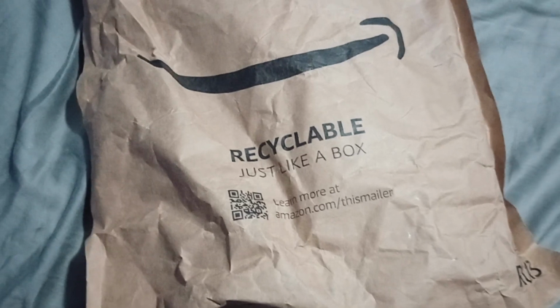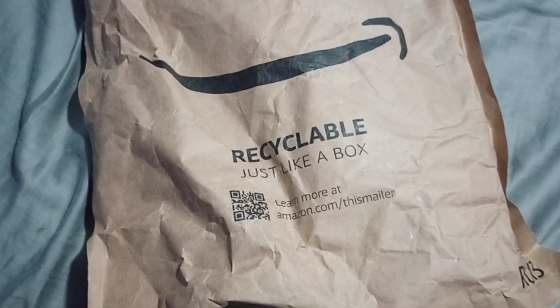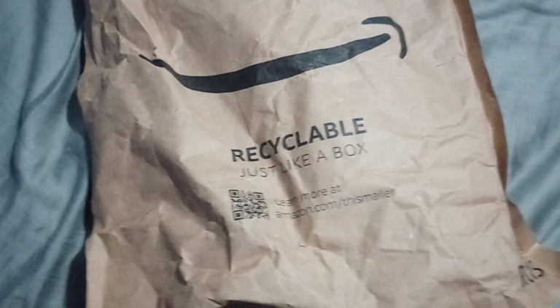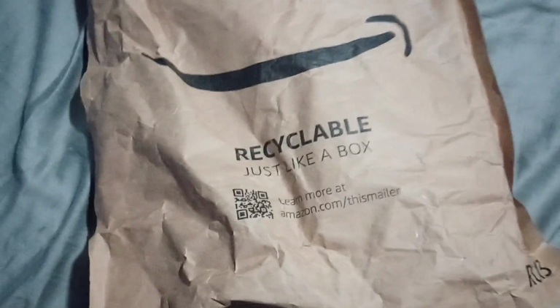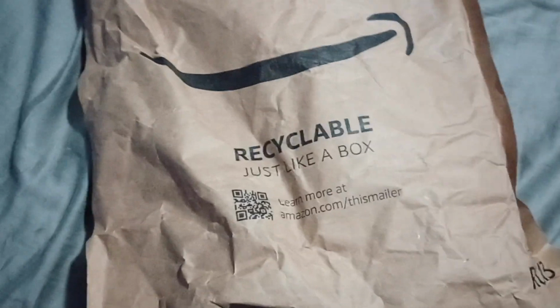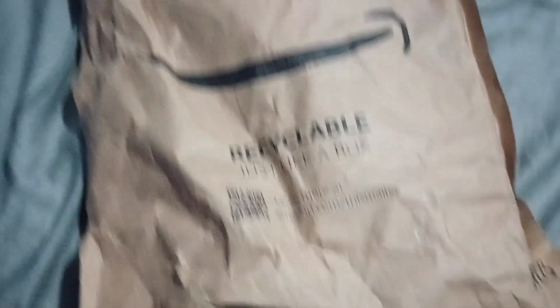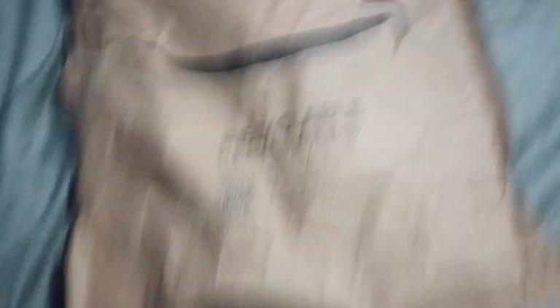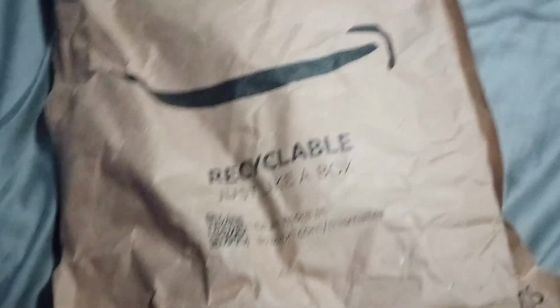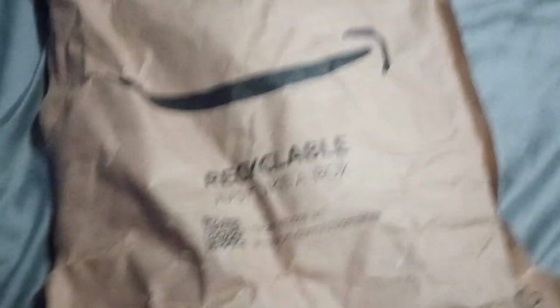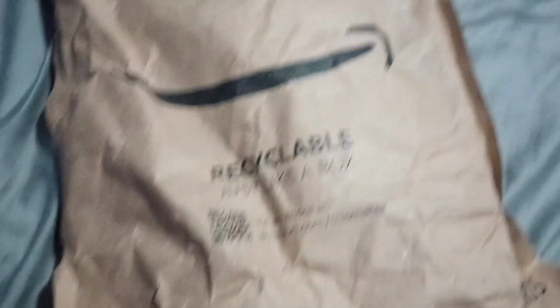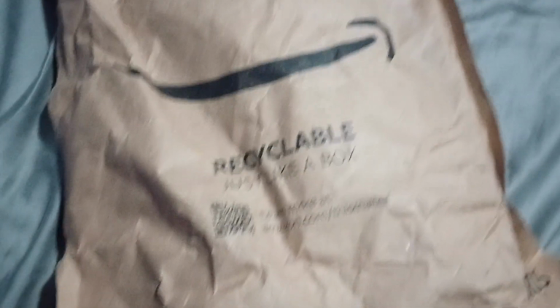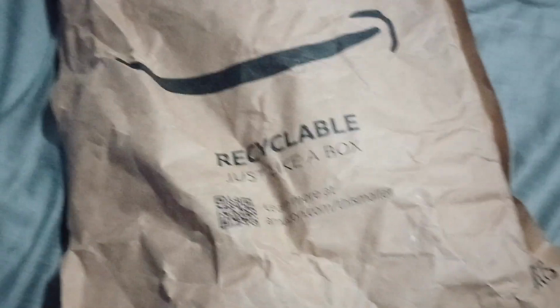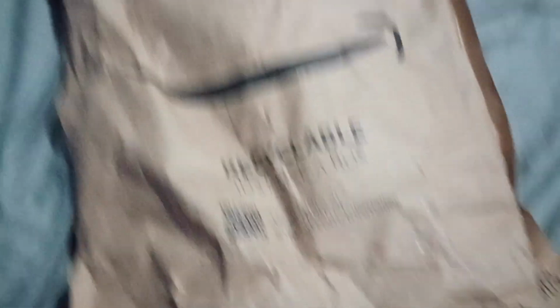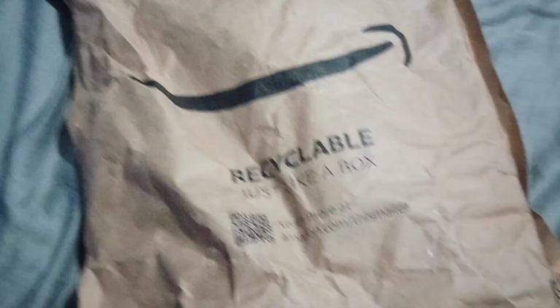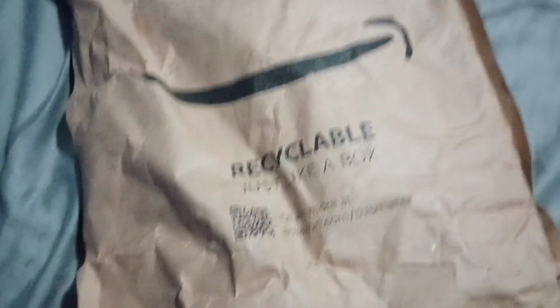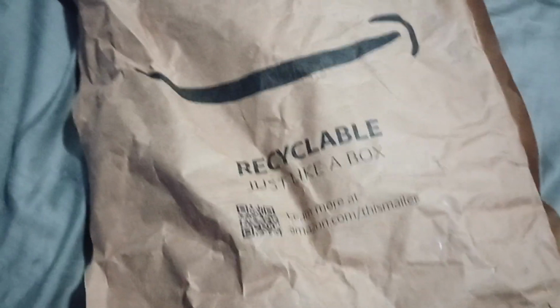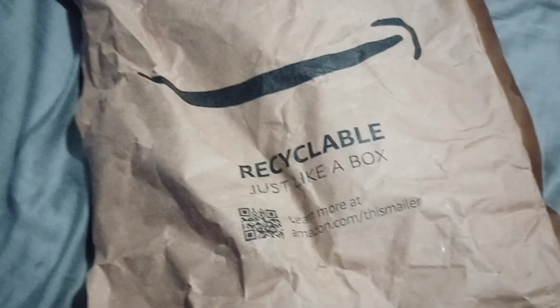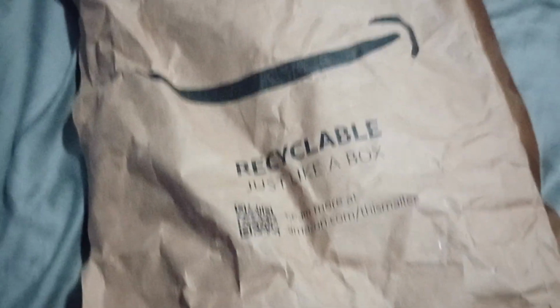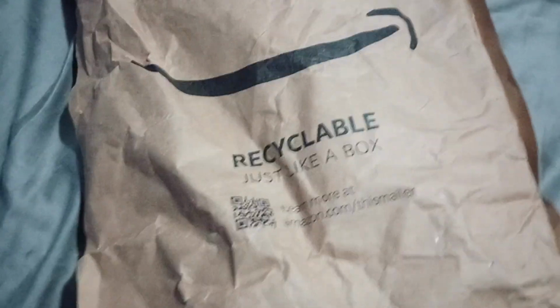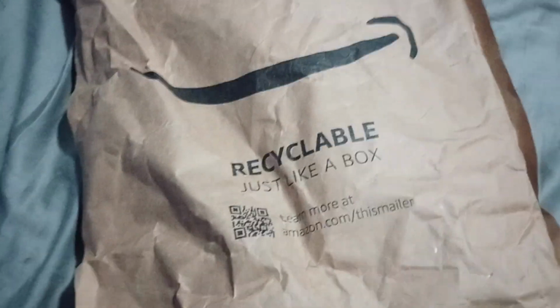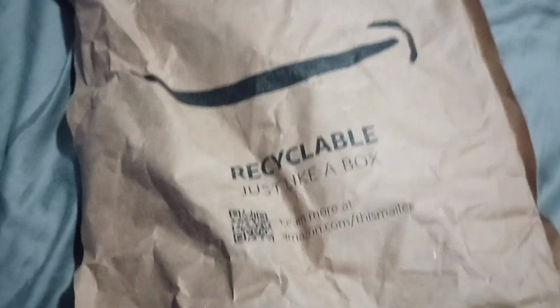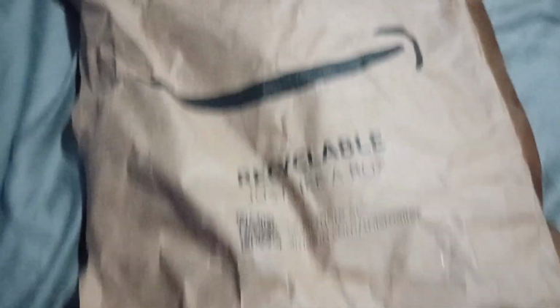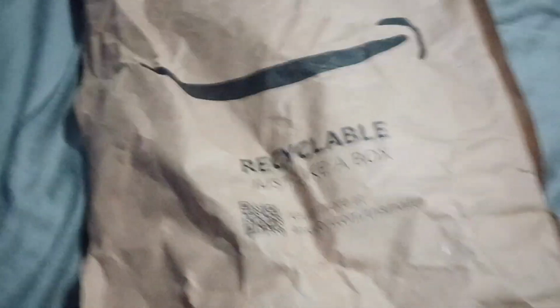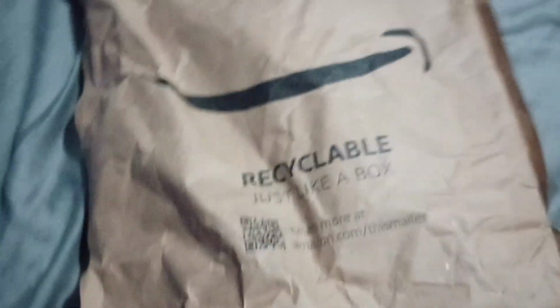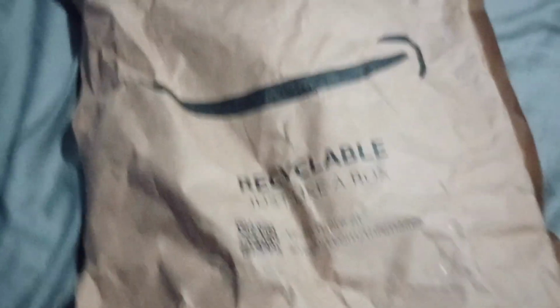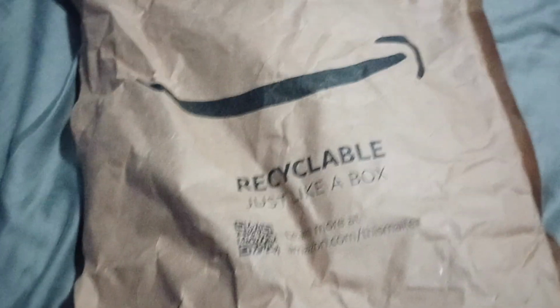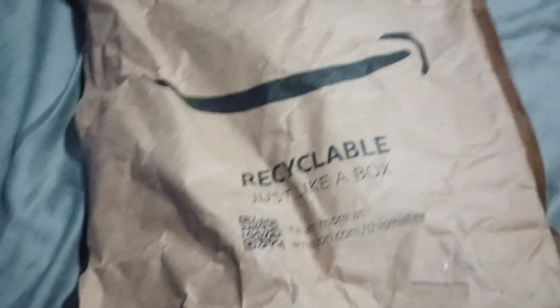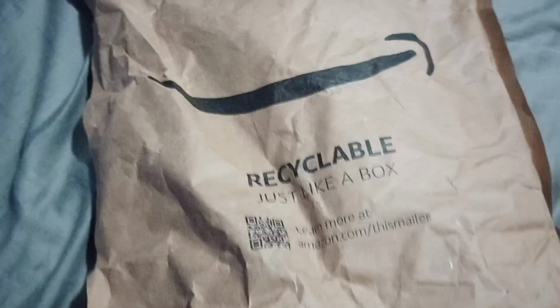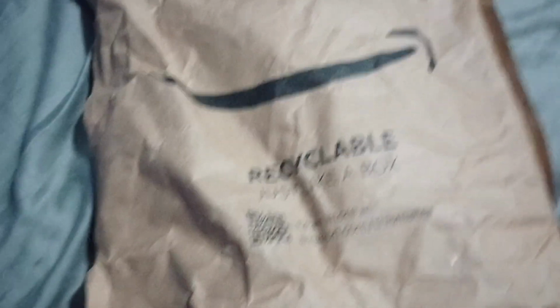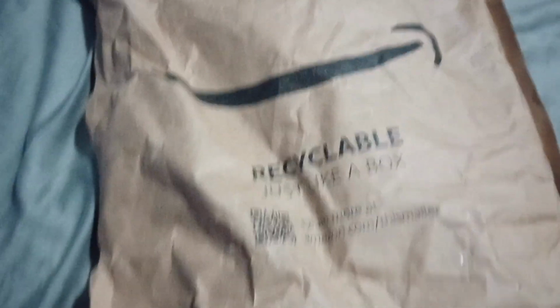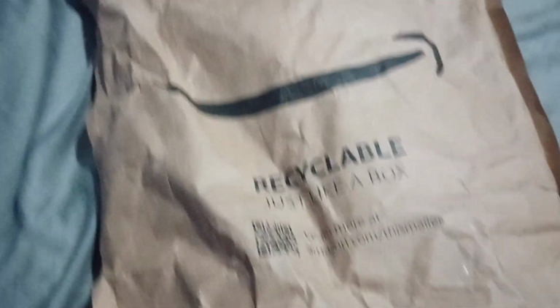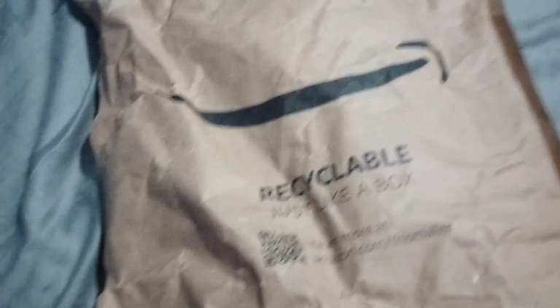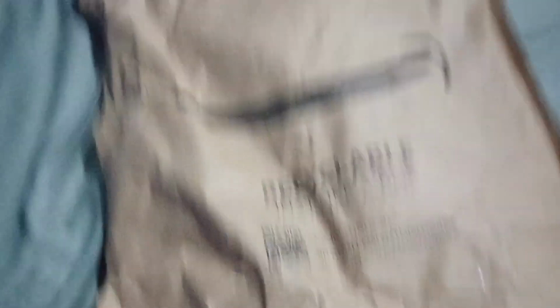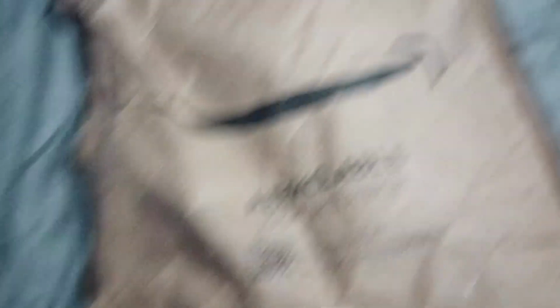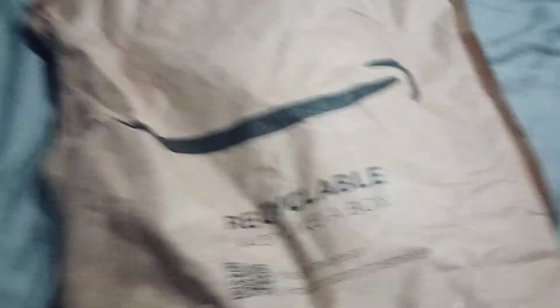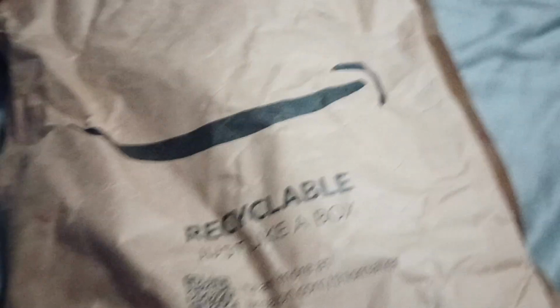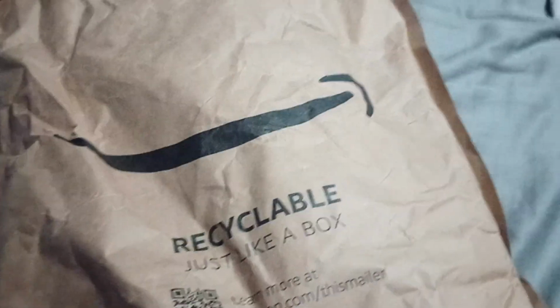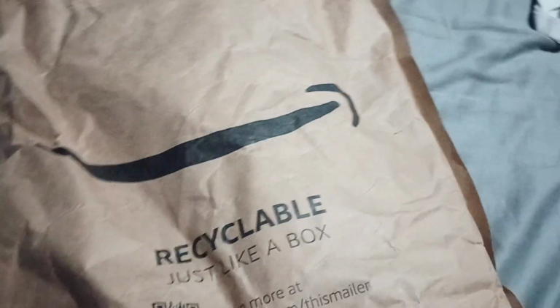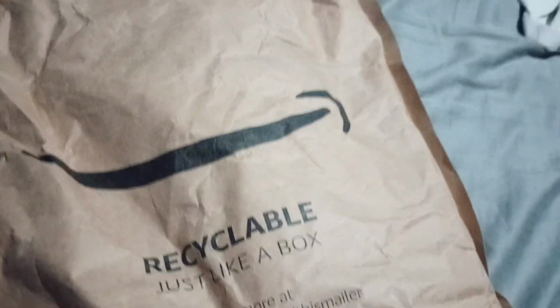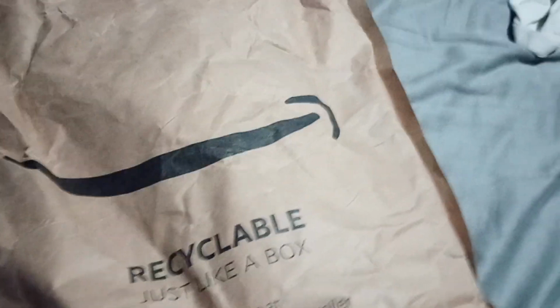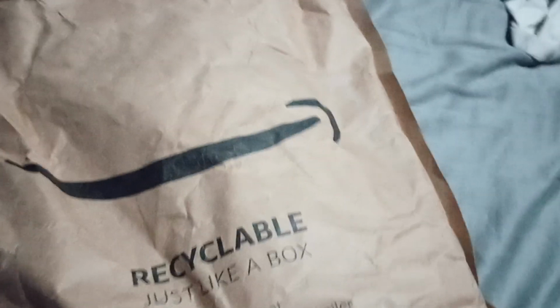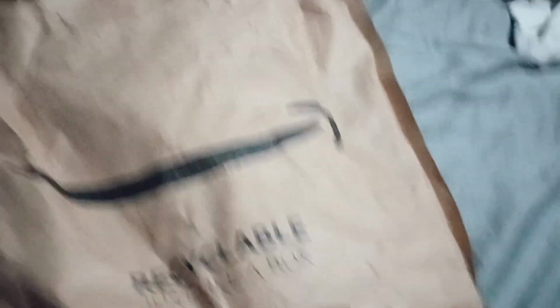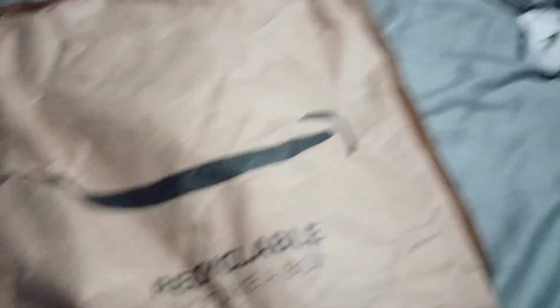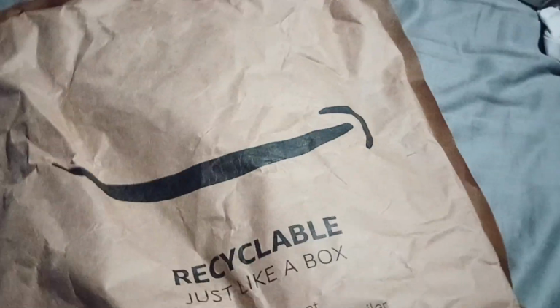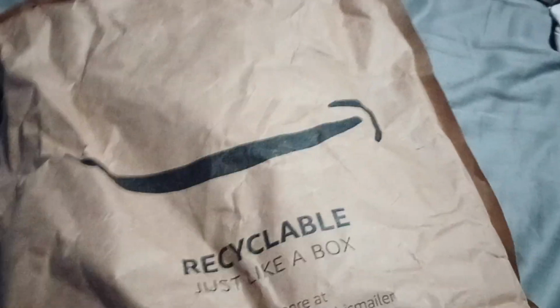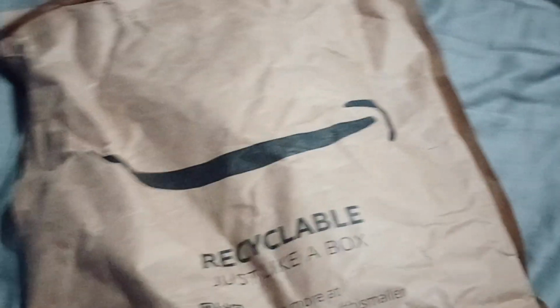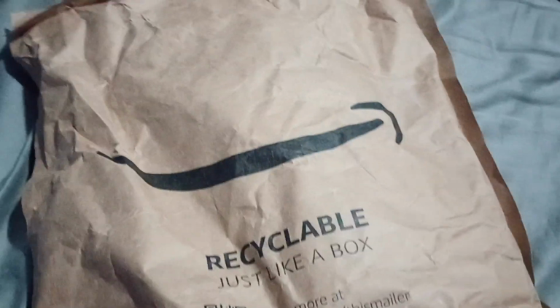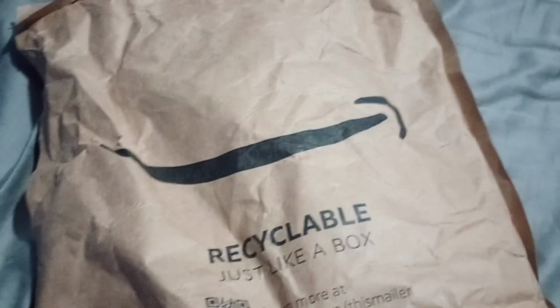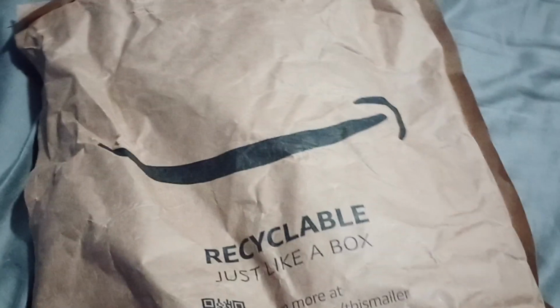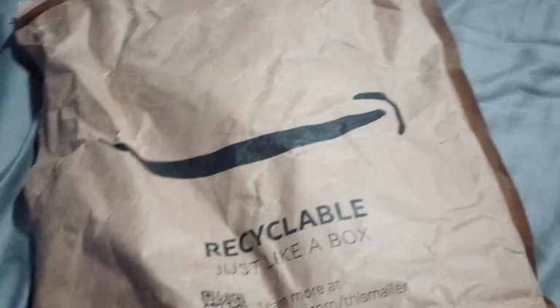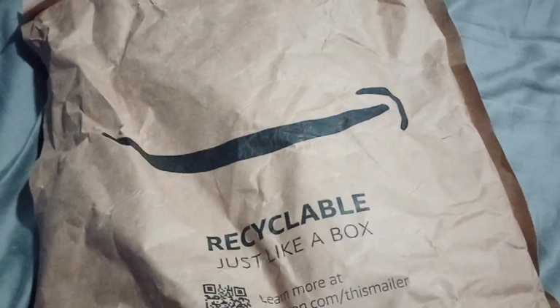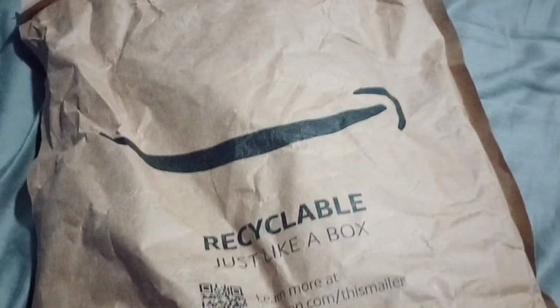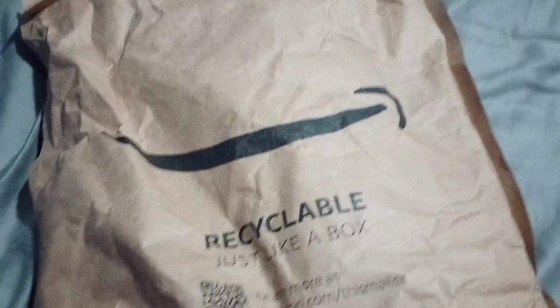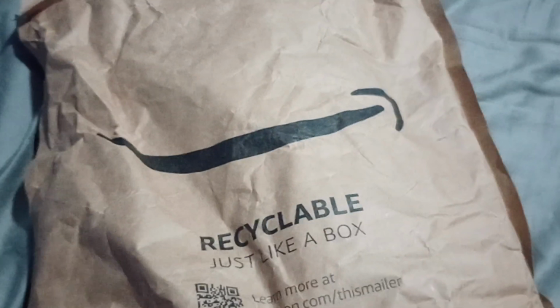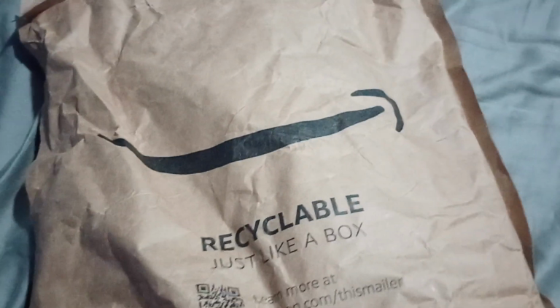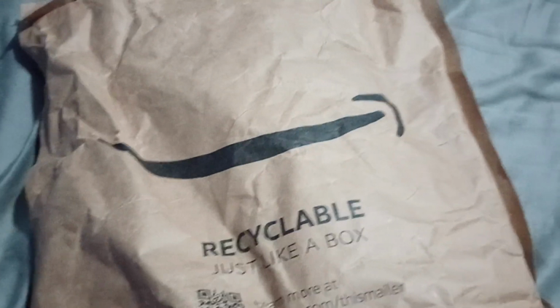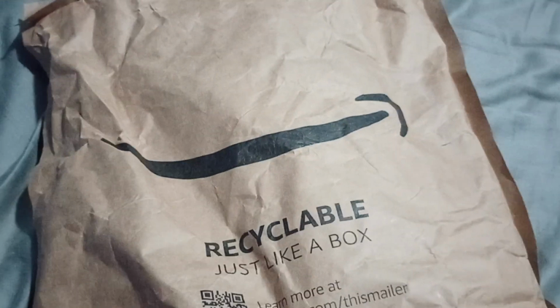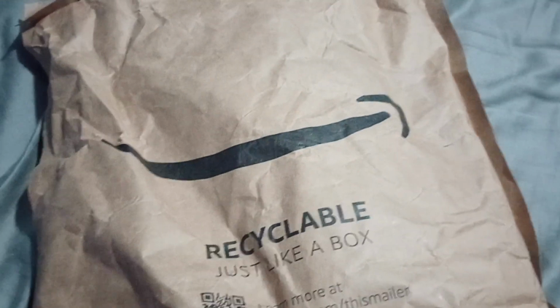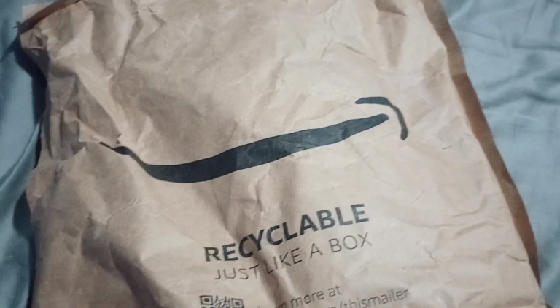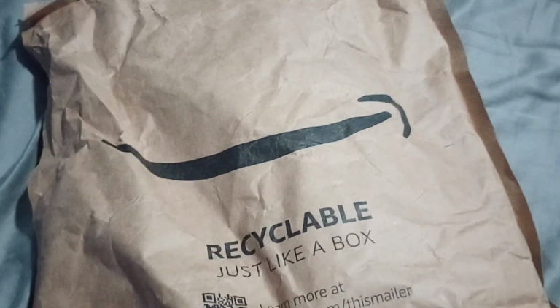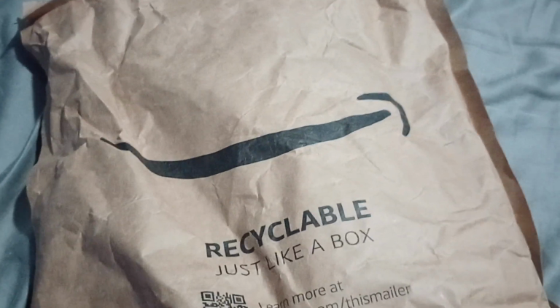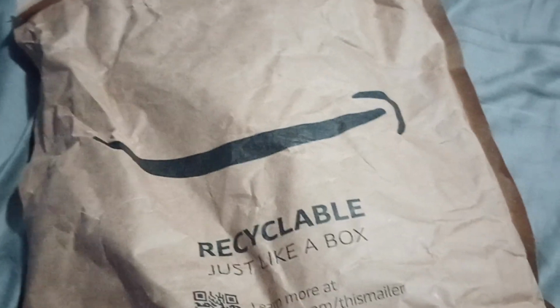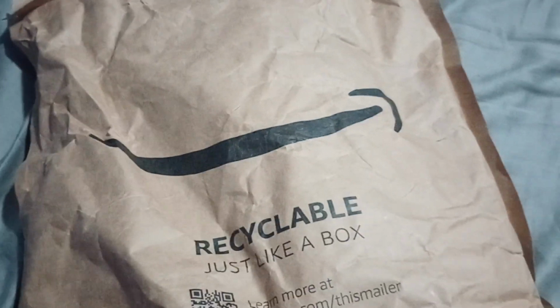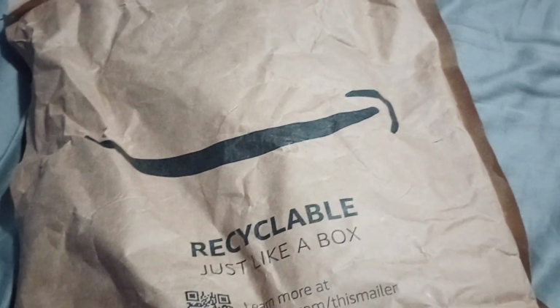Hello everyone! My name is Landatunetunetun, and I am back with another unboxing video.